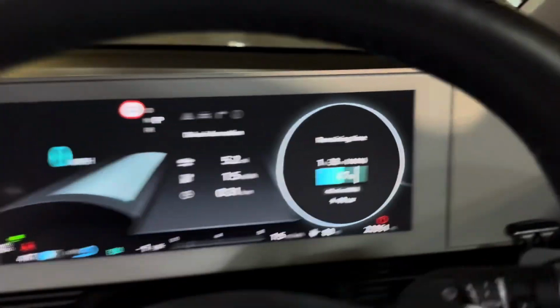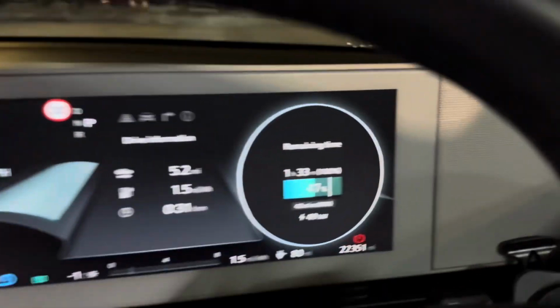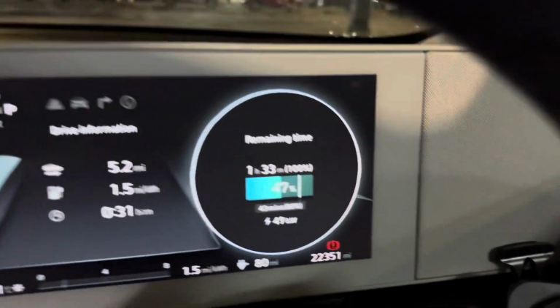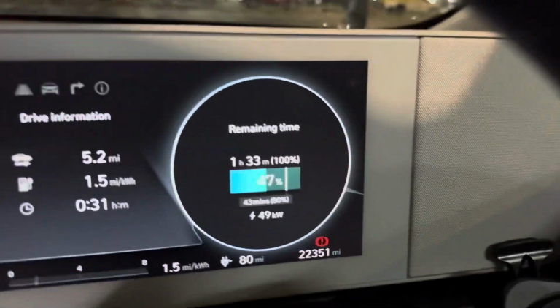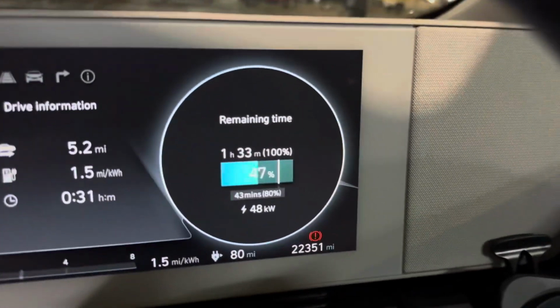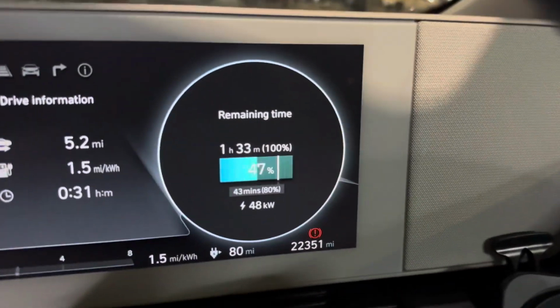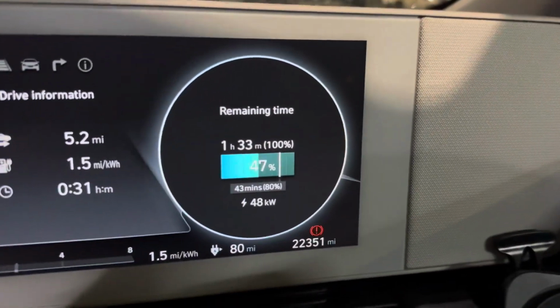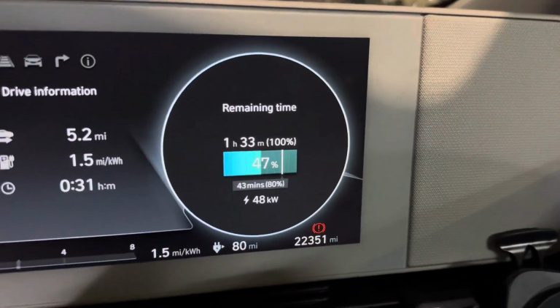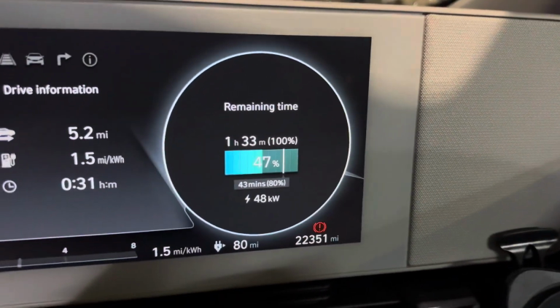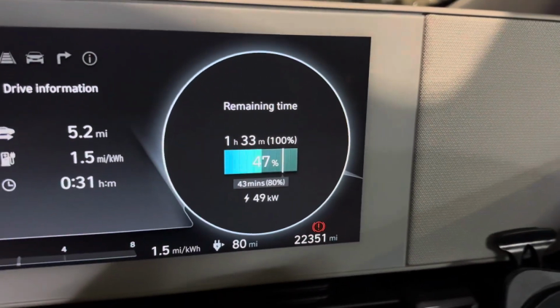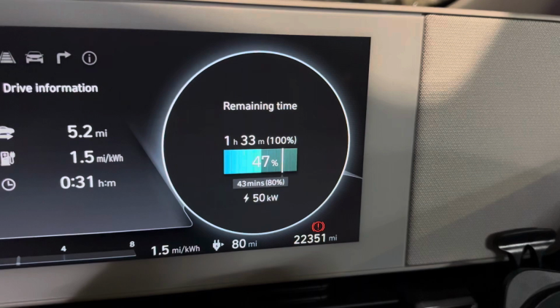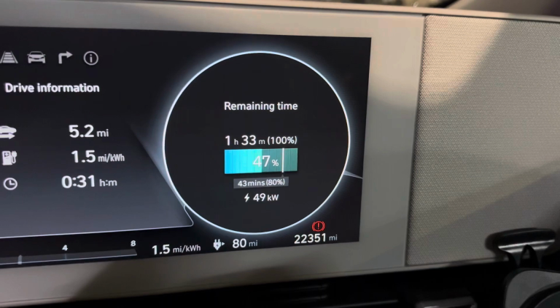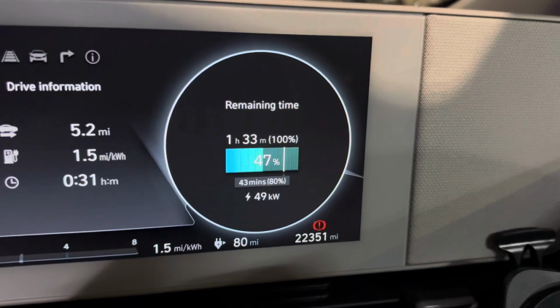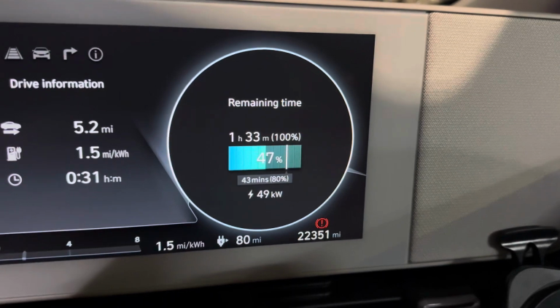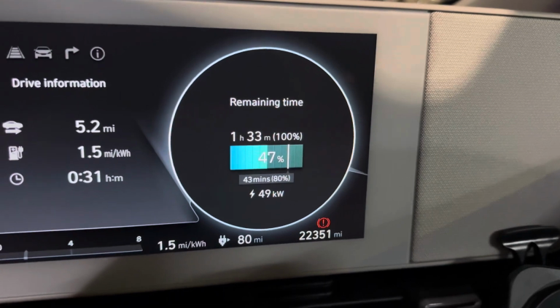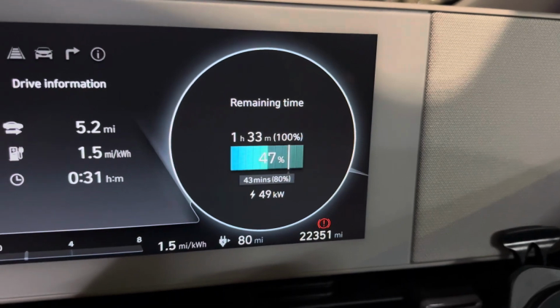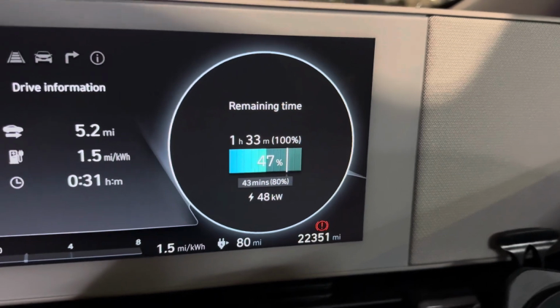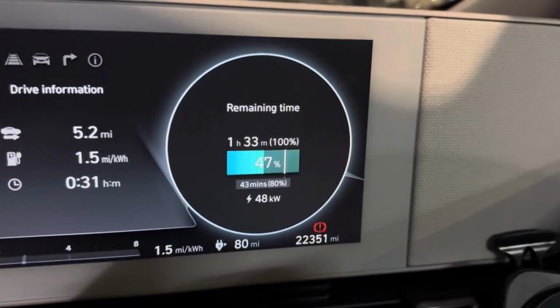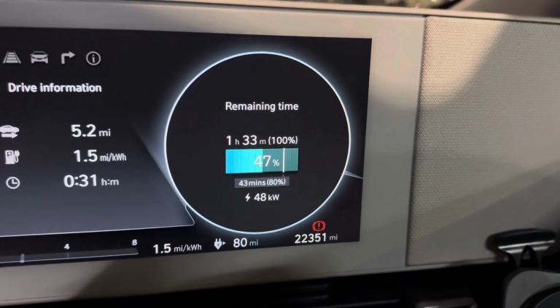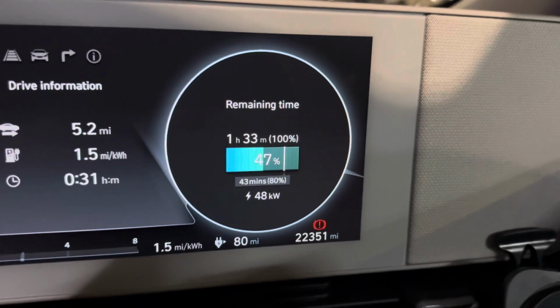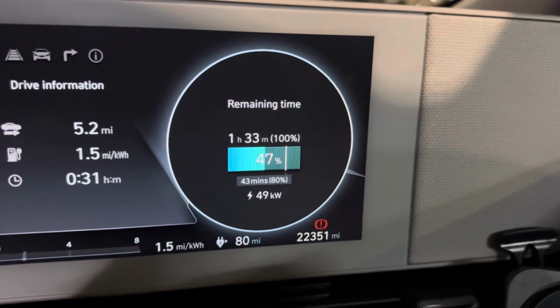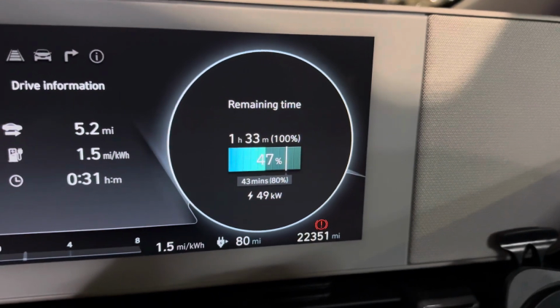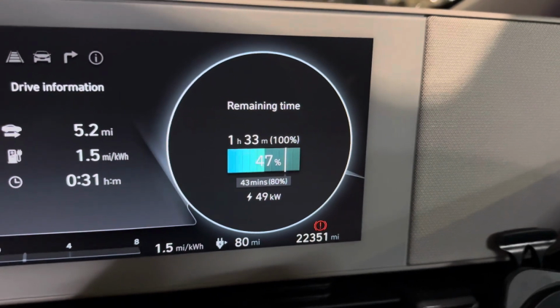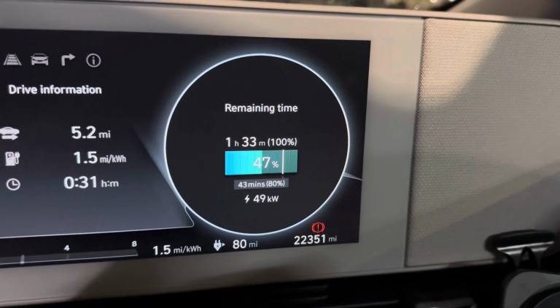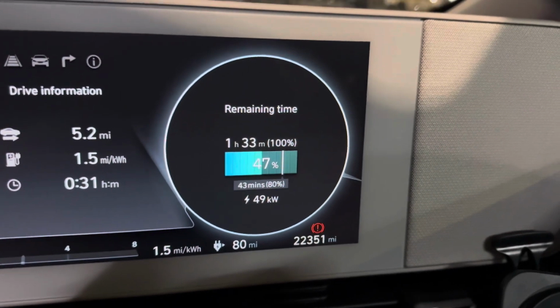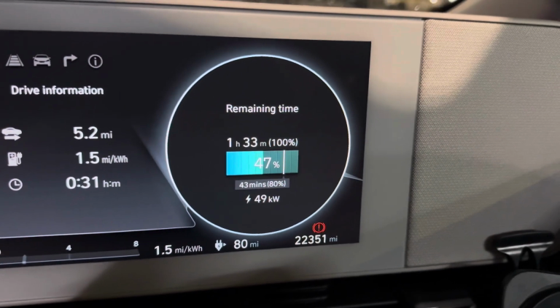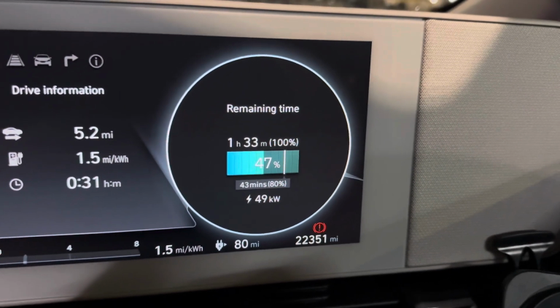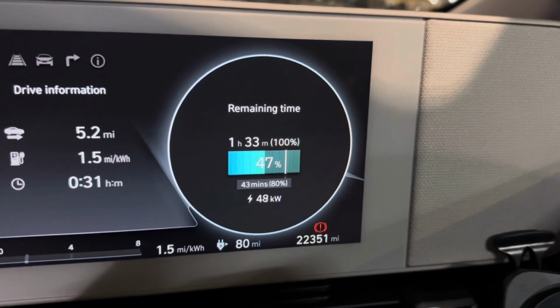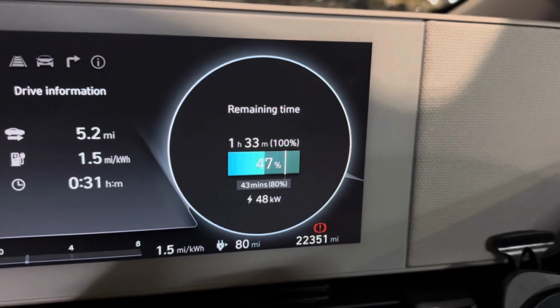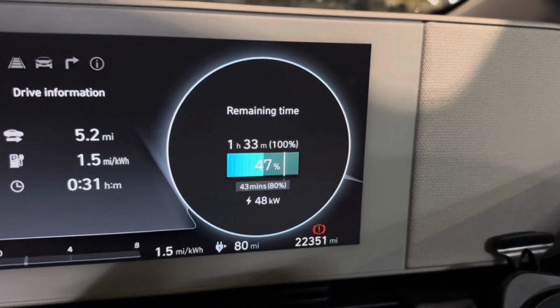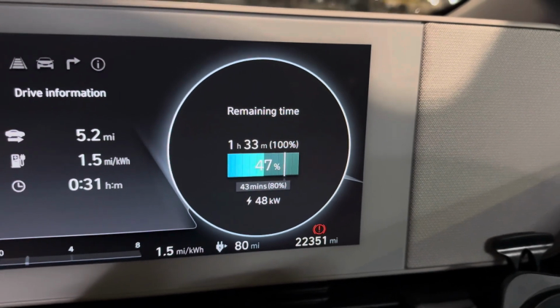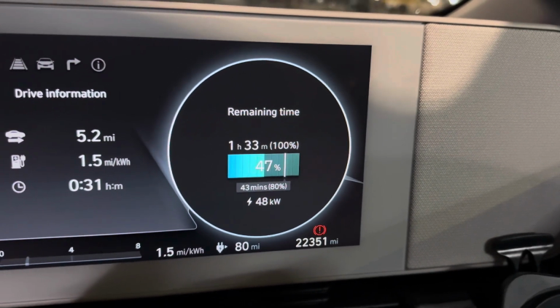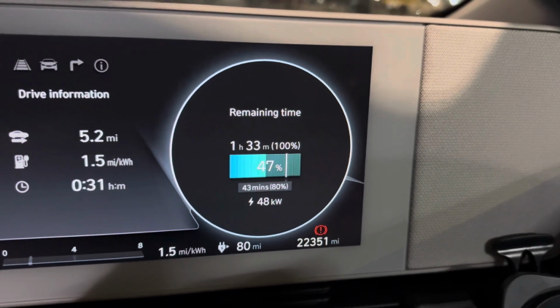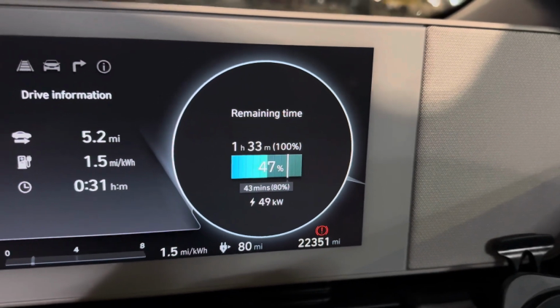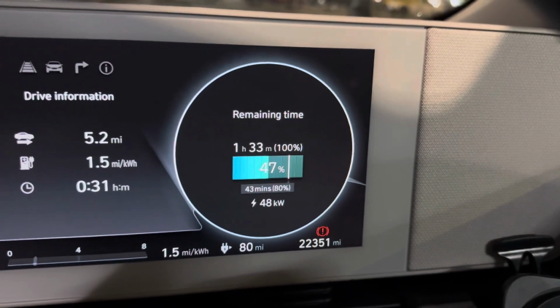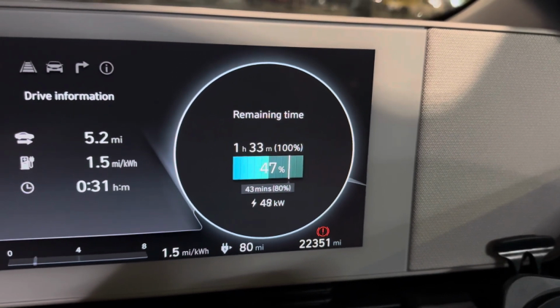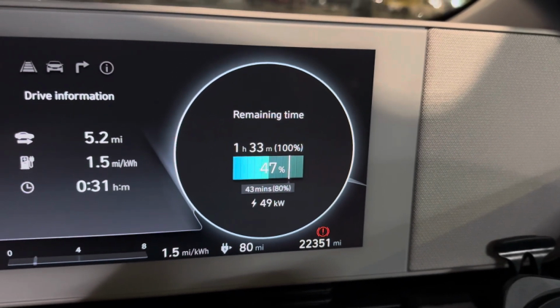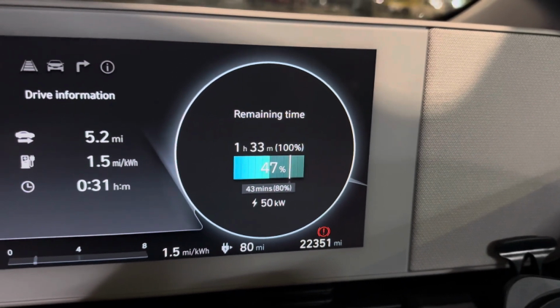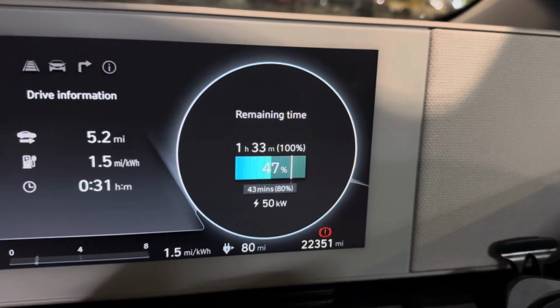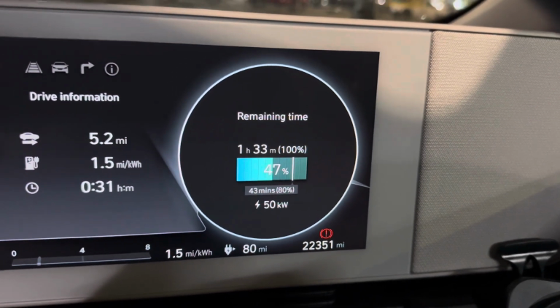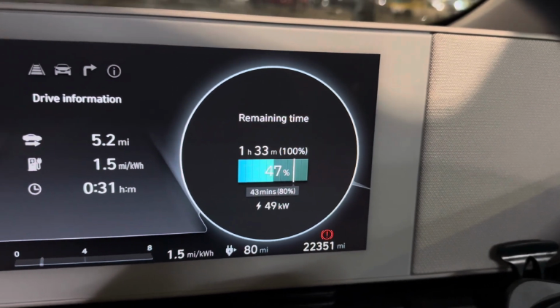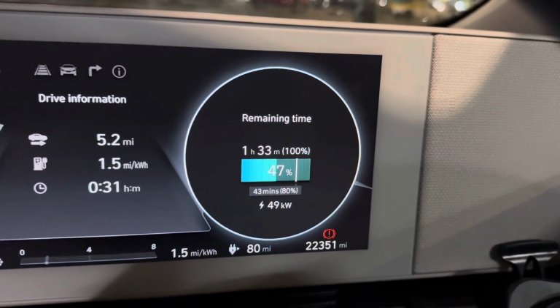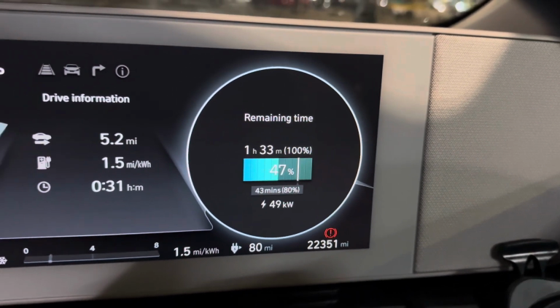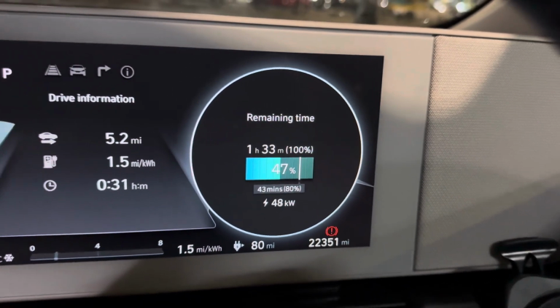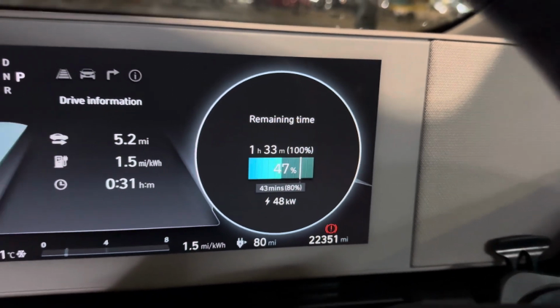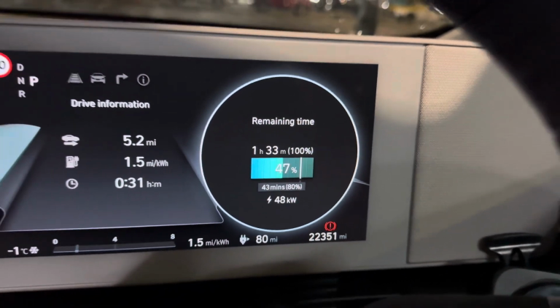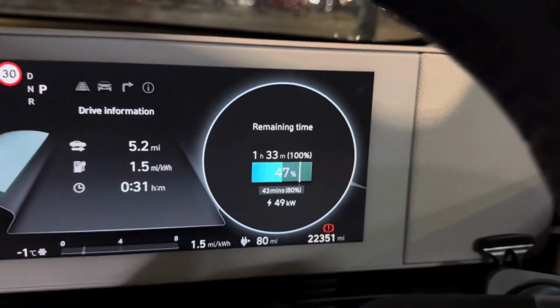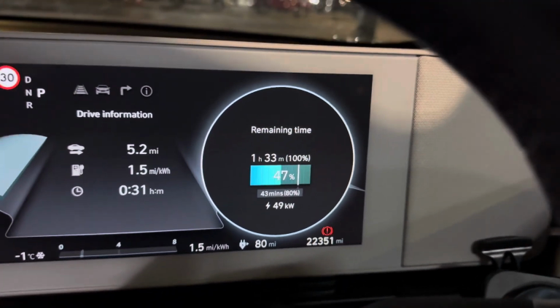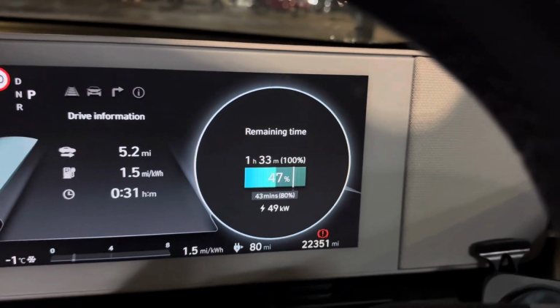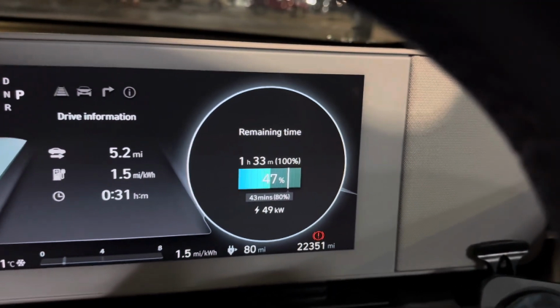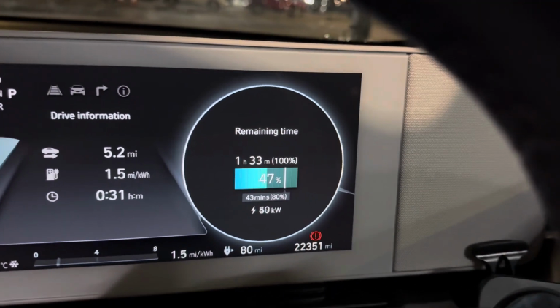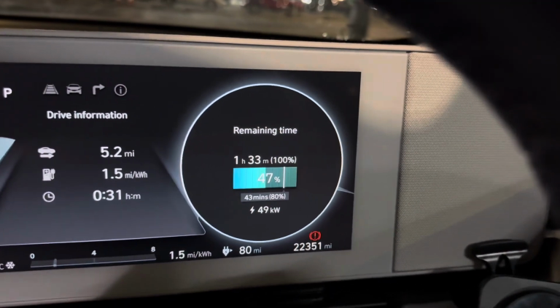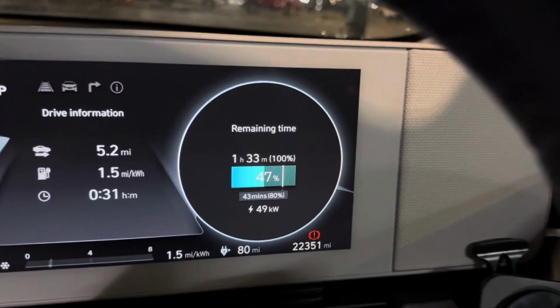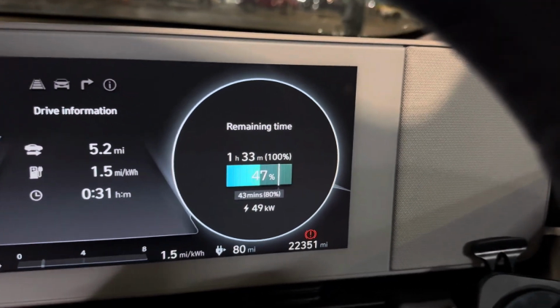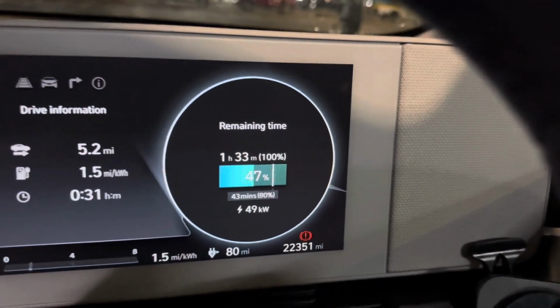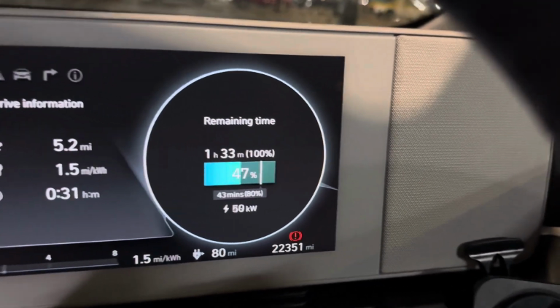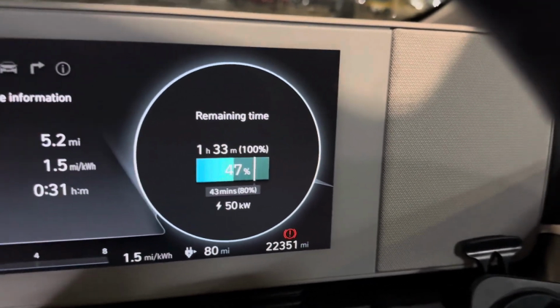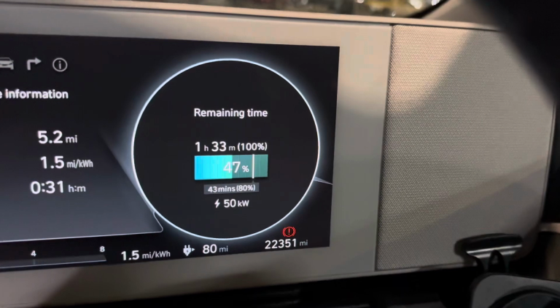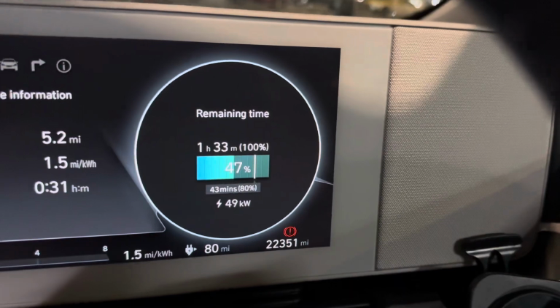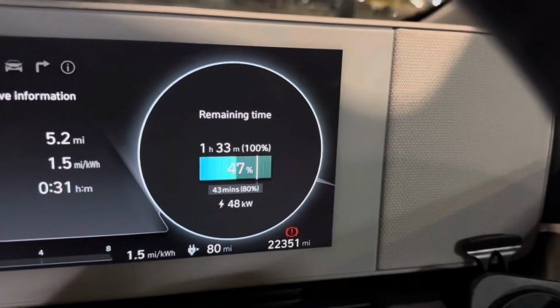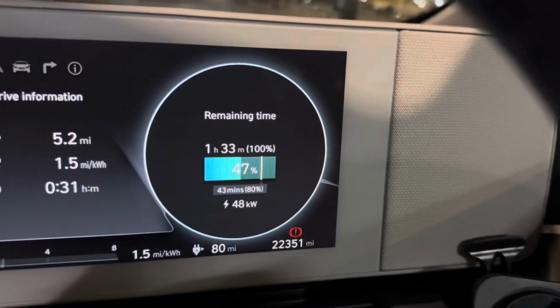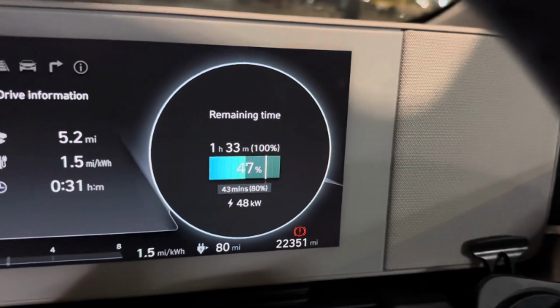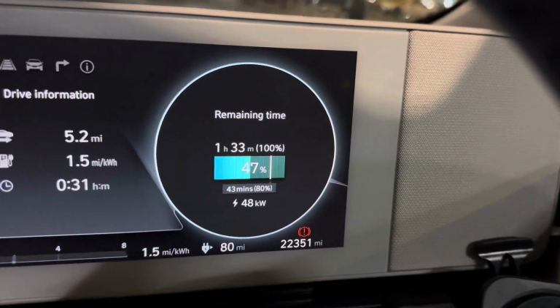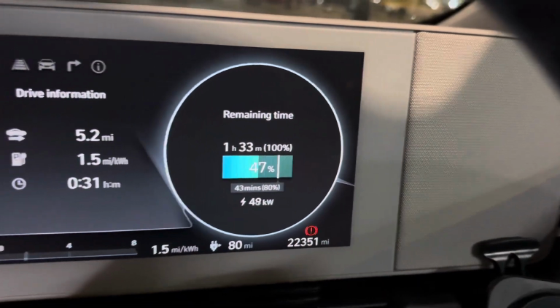How are we getting on? 49, 50. I'm getting cold.